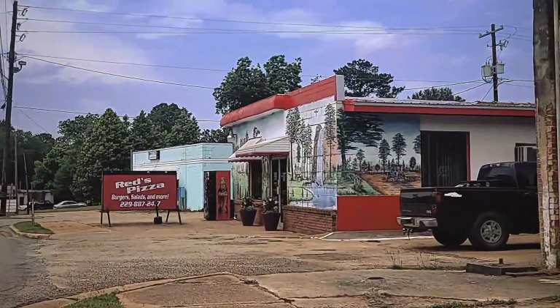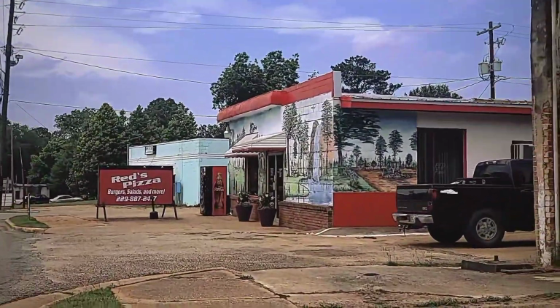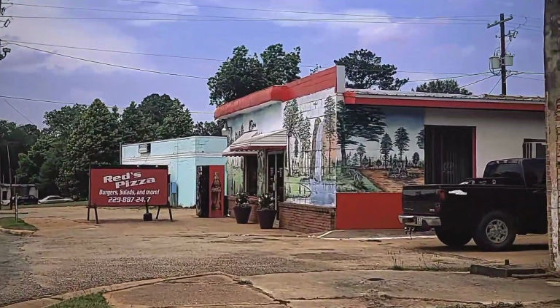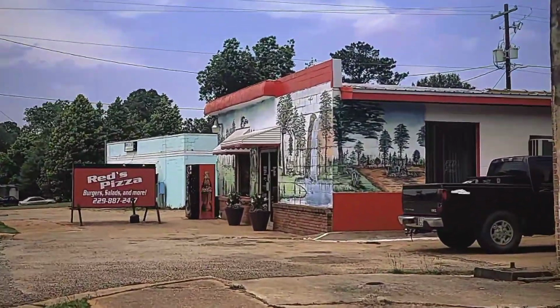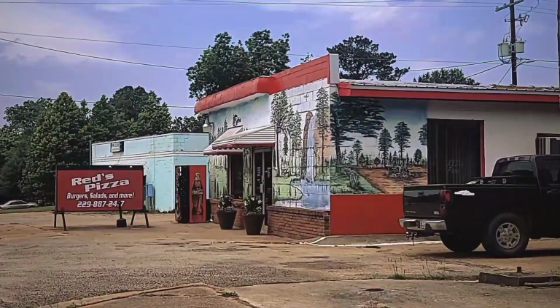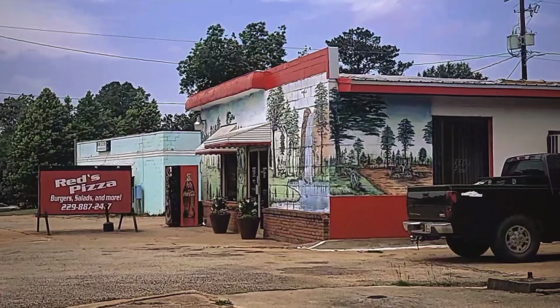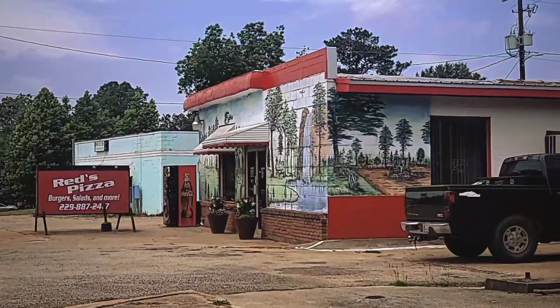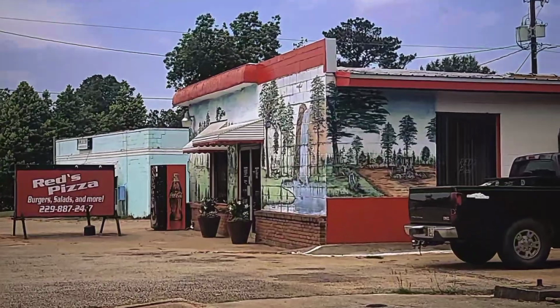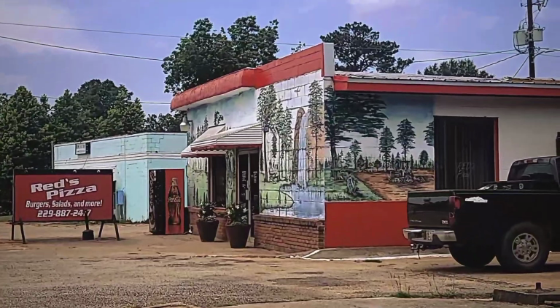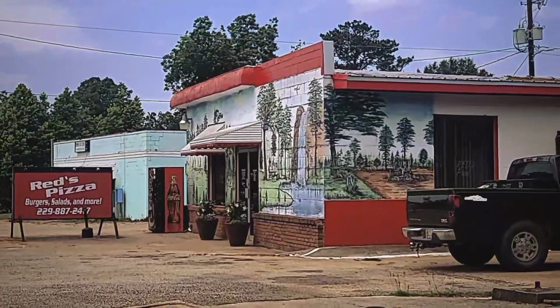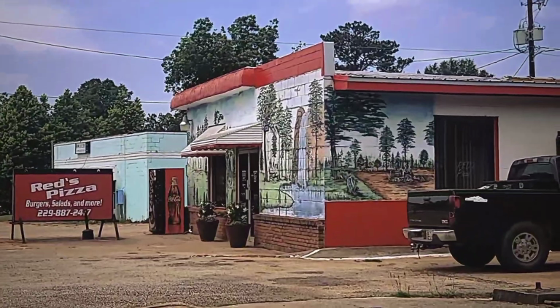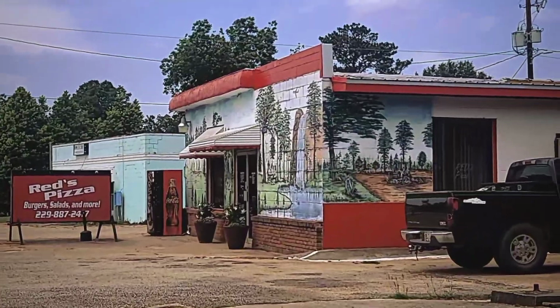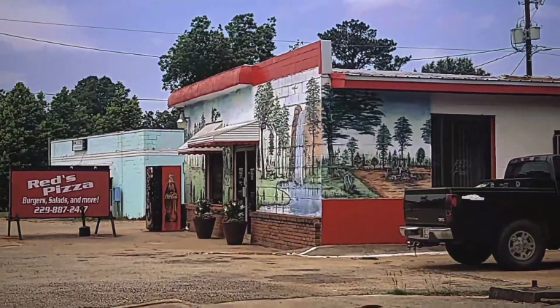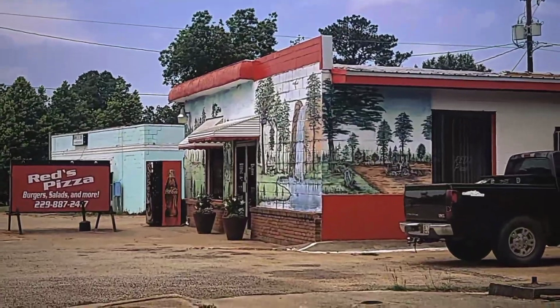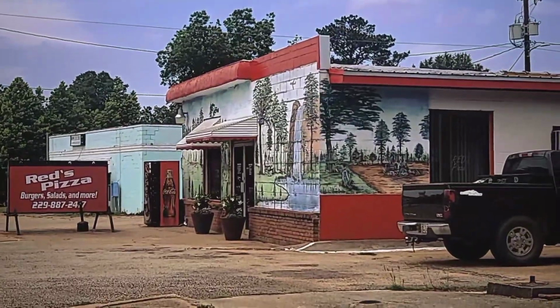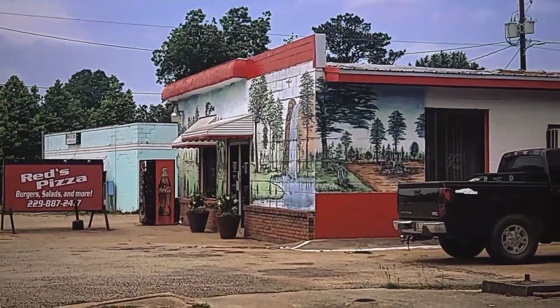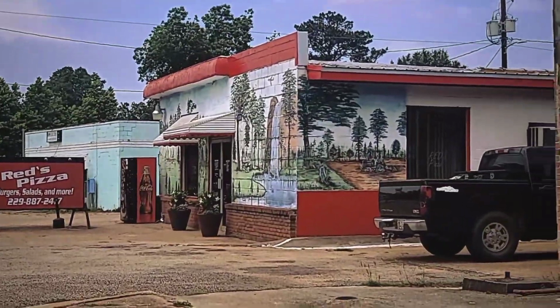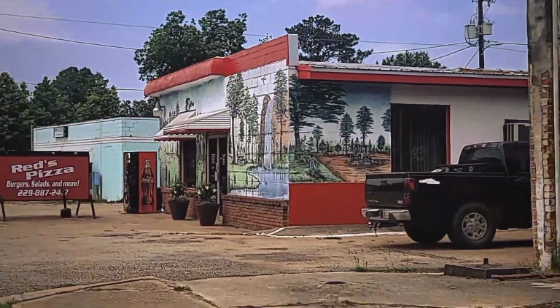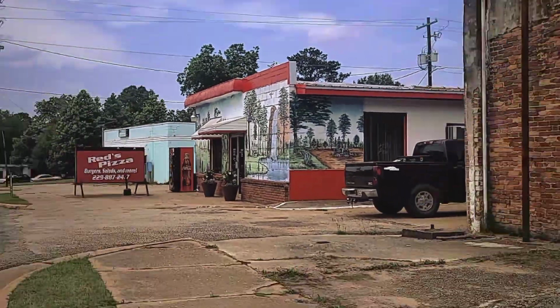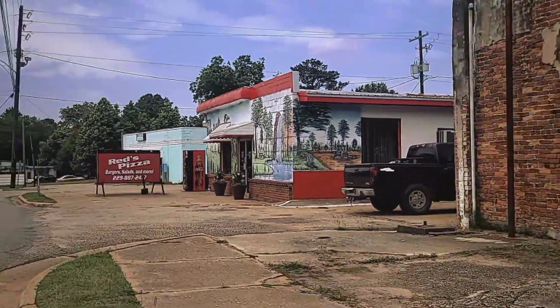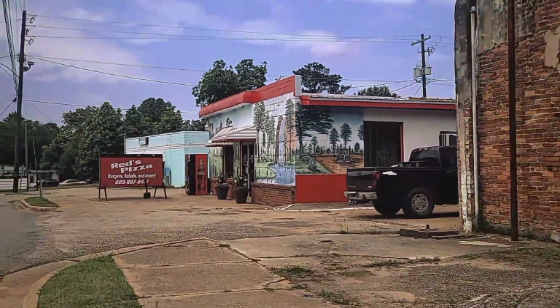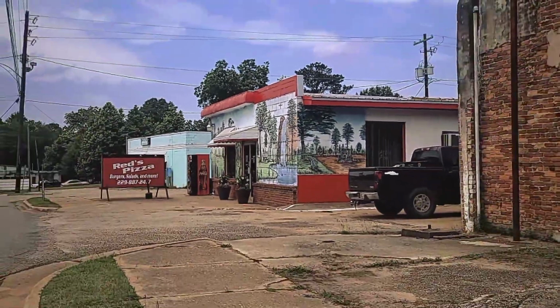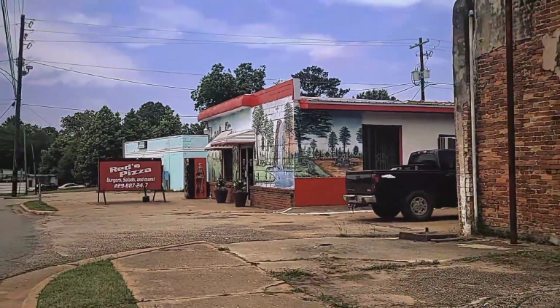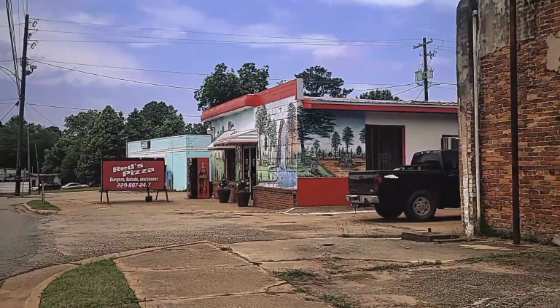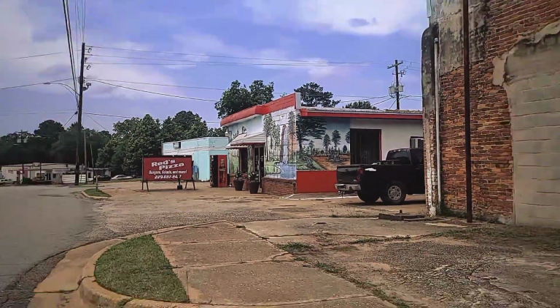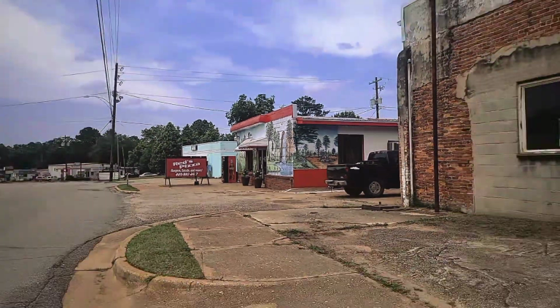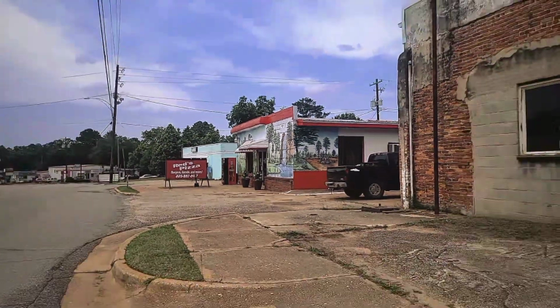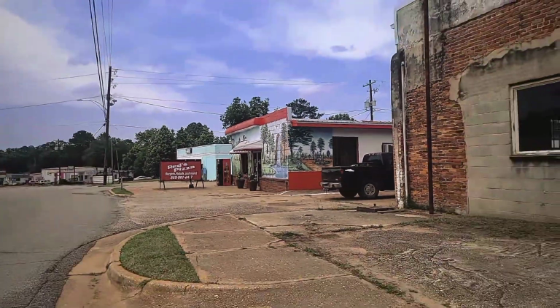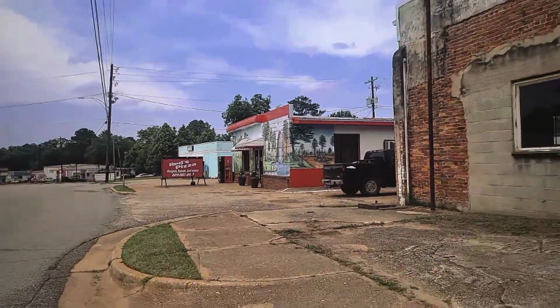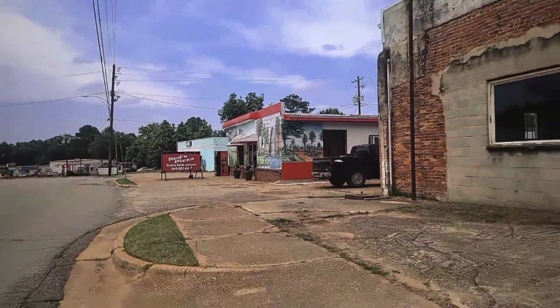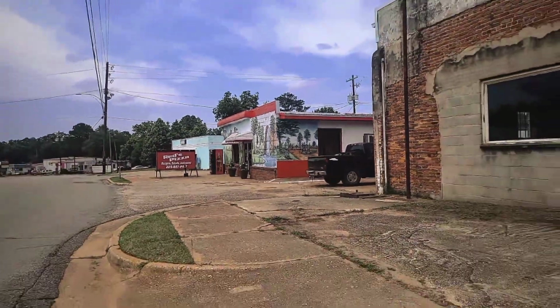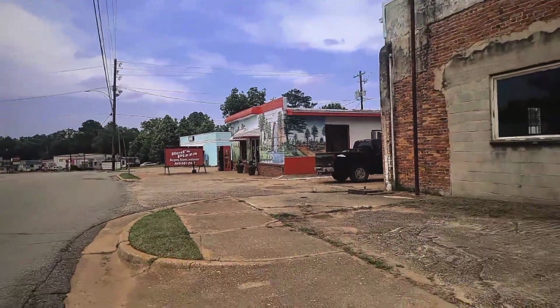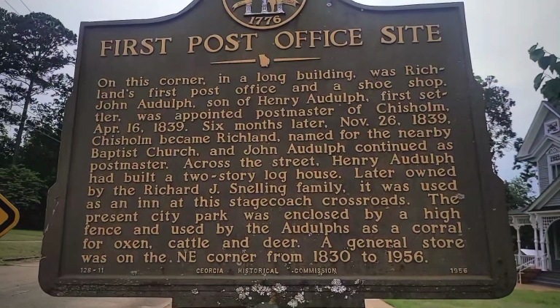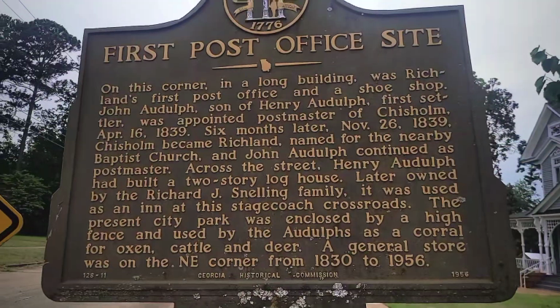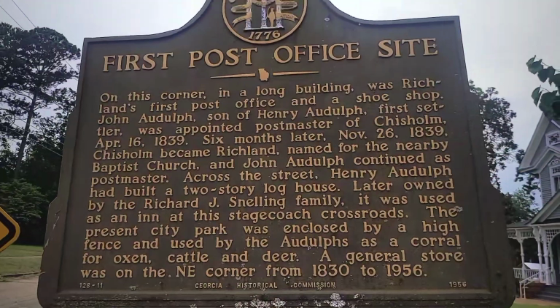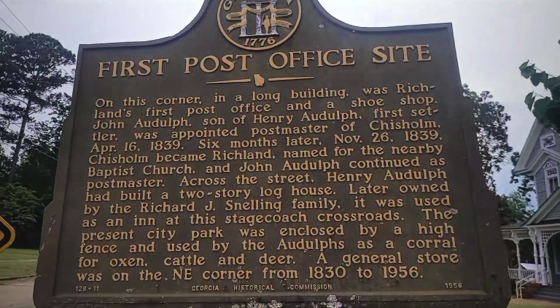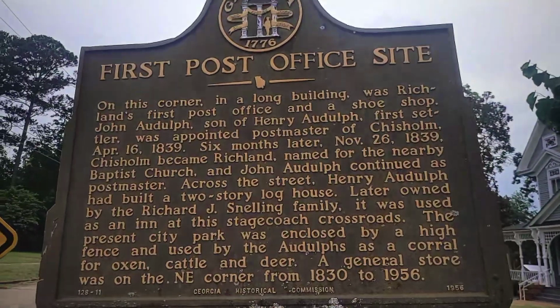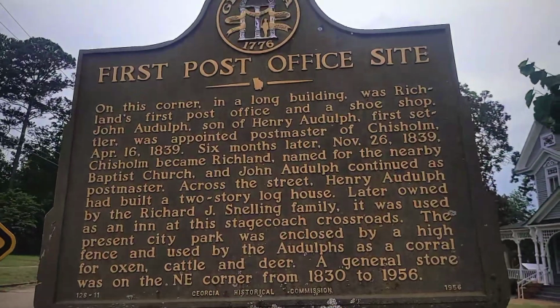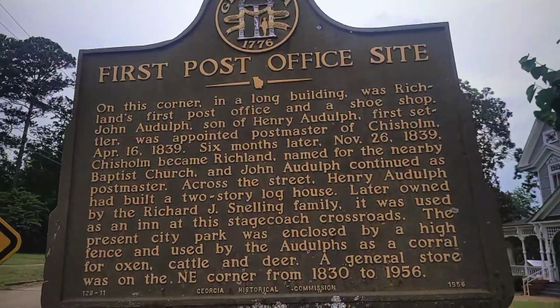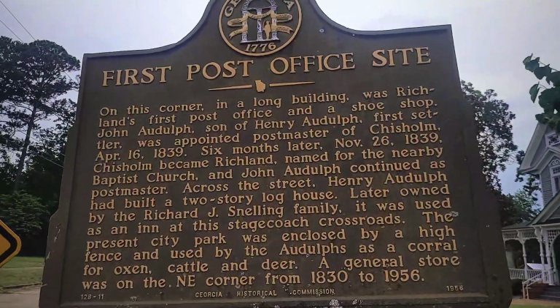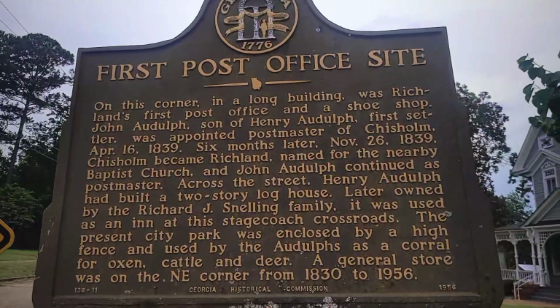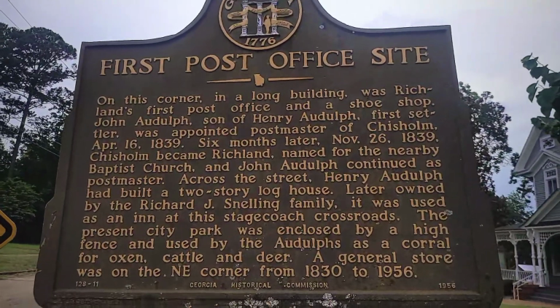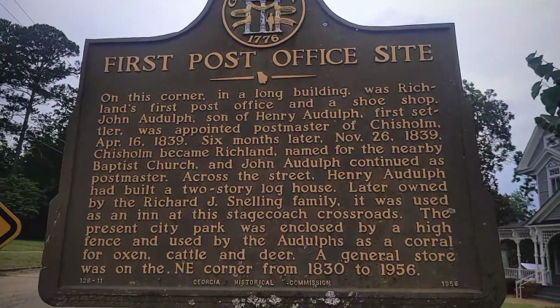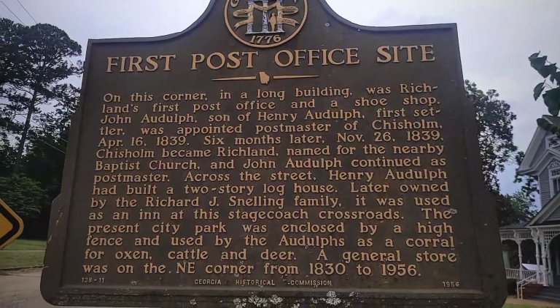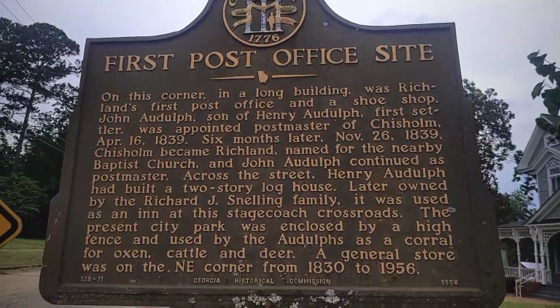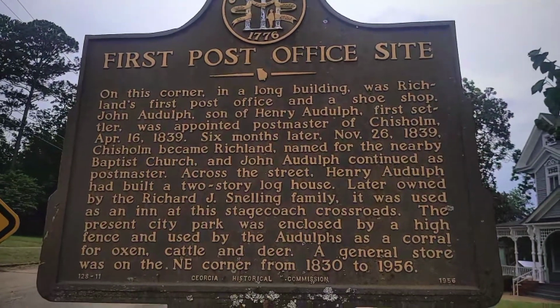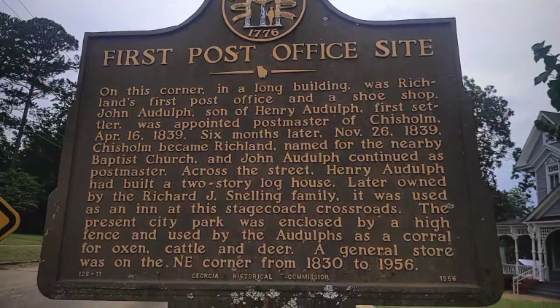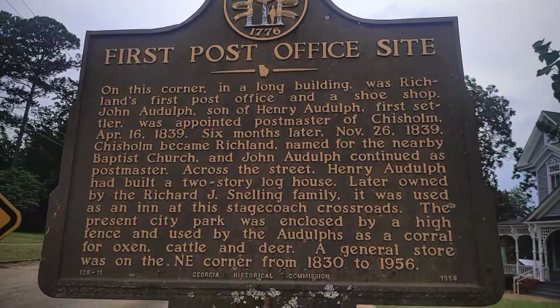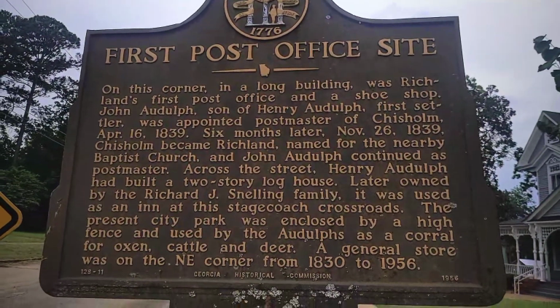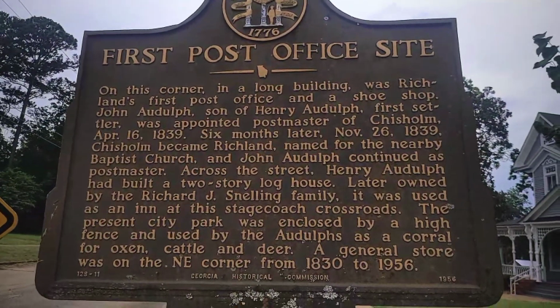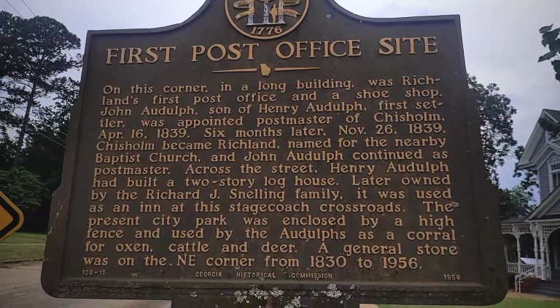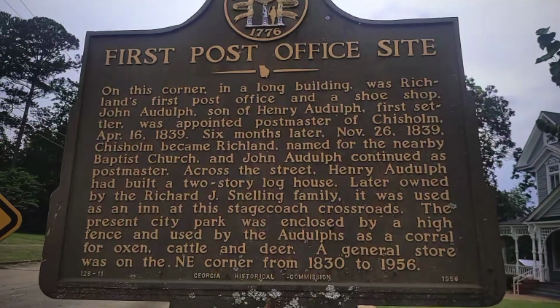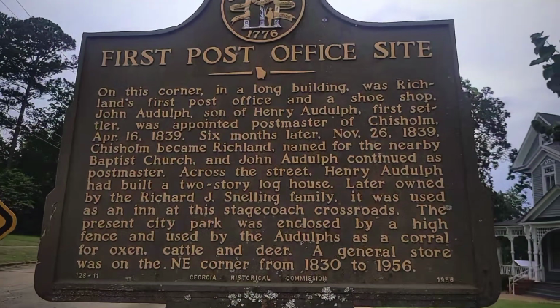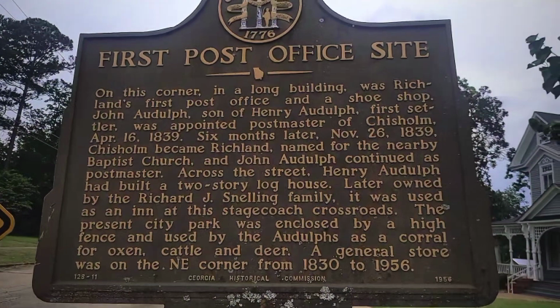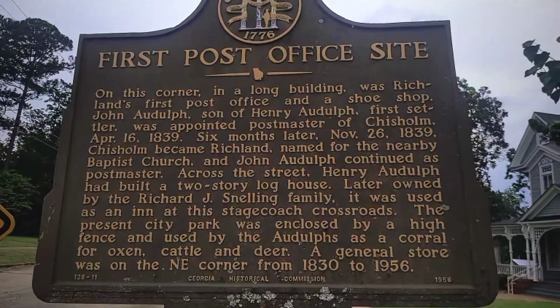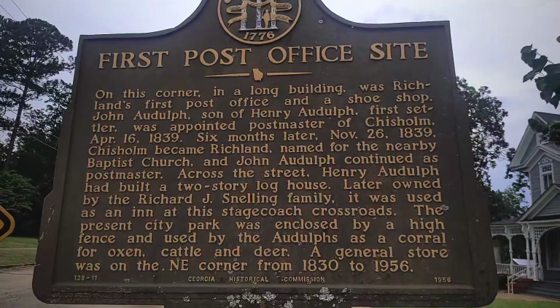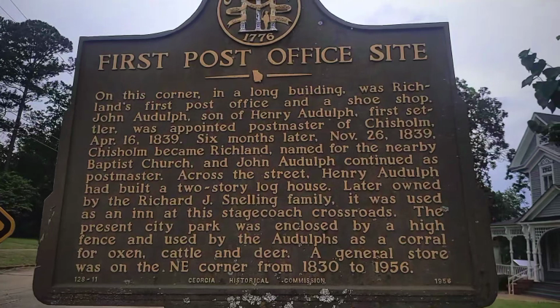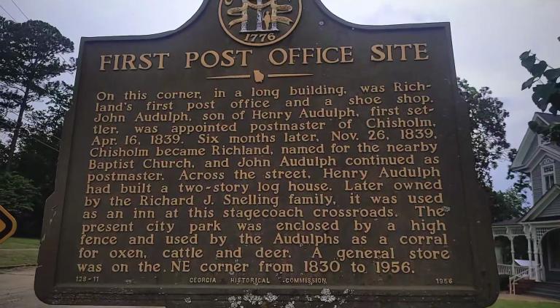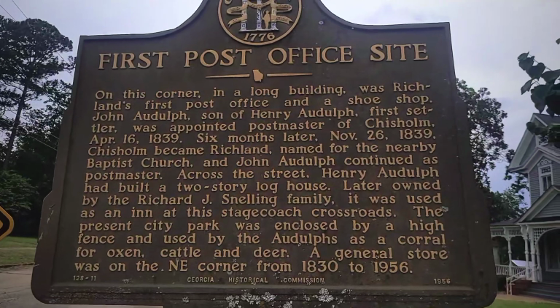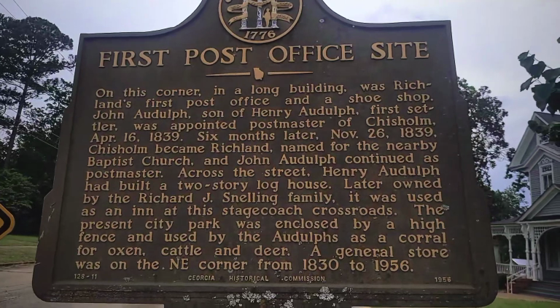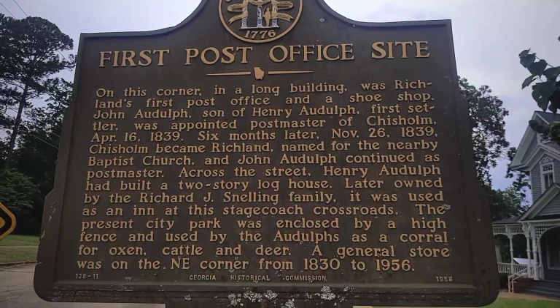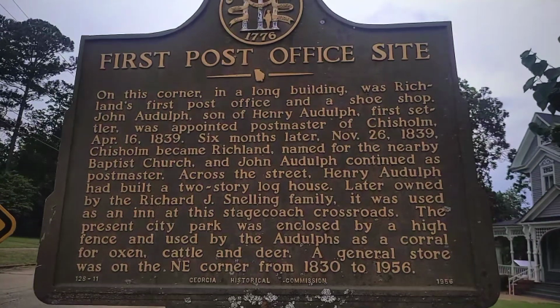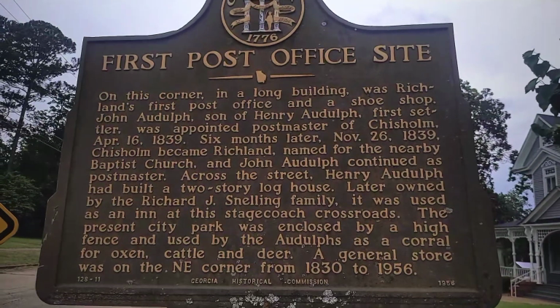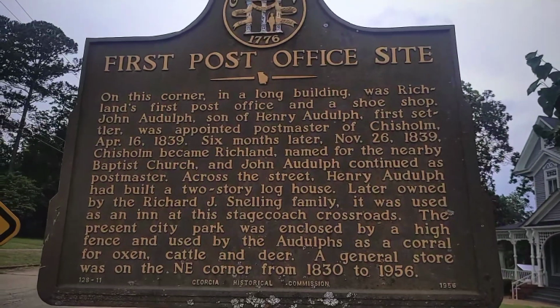Here are some more historical buildings on the corner. There's a store called Red's Pizza right here — this whole building is like a mural, it's really cool. Here's another historical marker if you want to pause the video and read it.